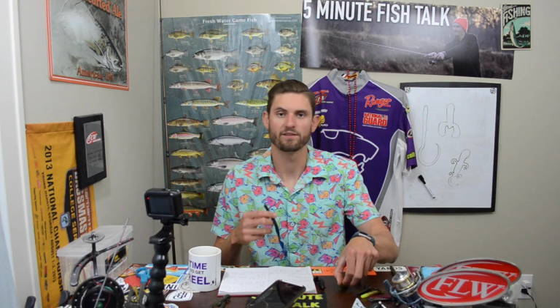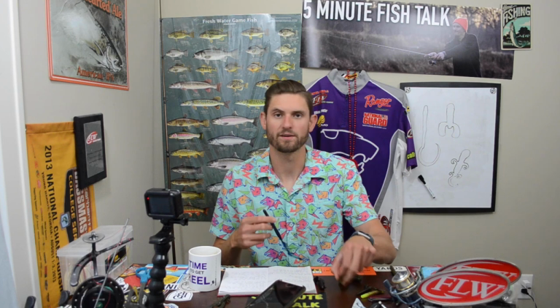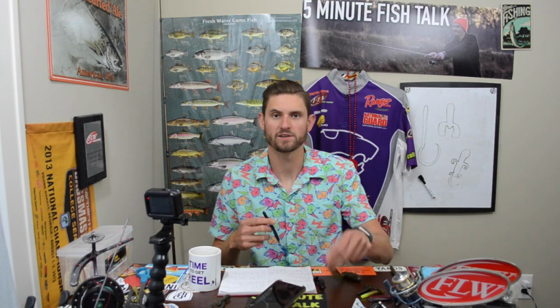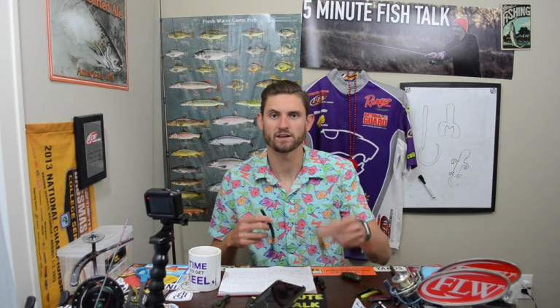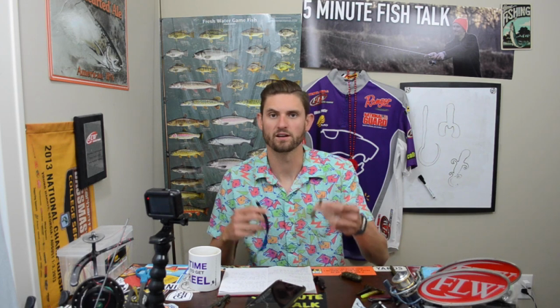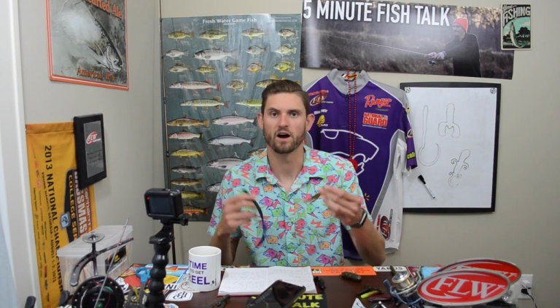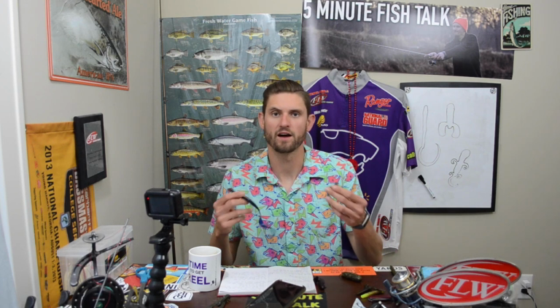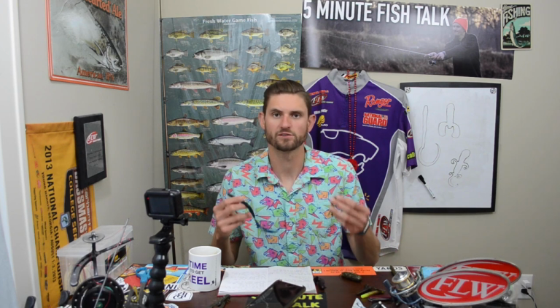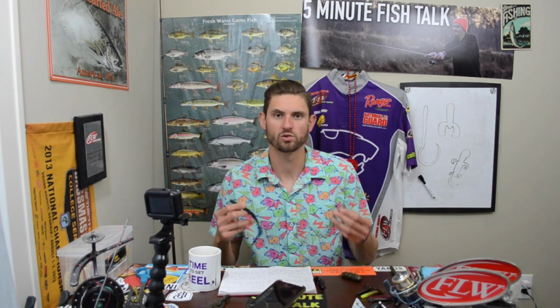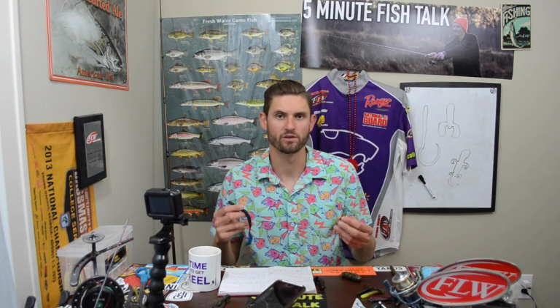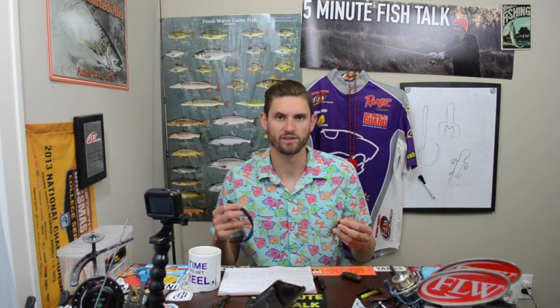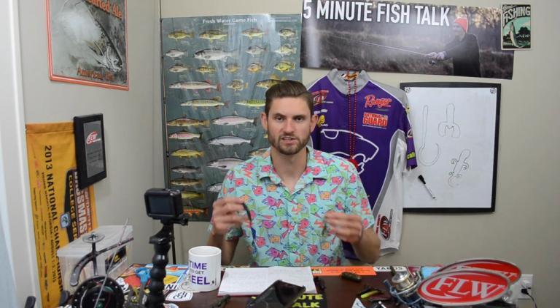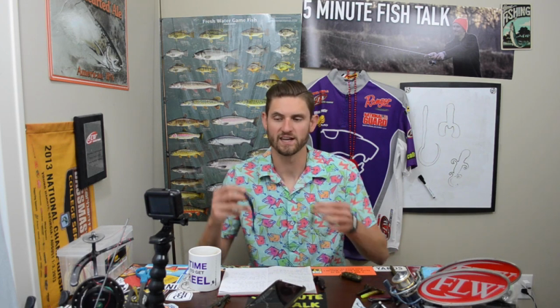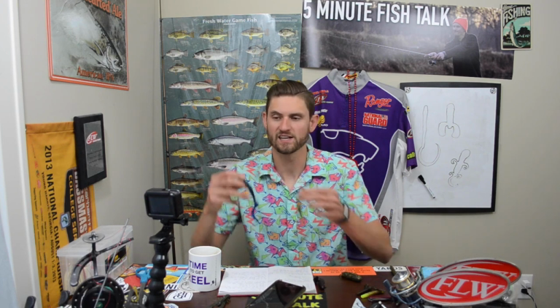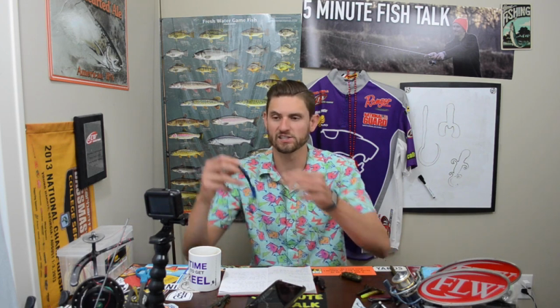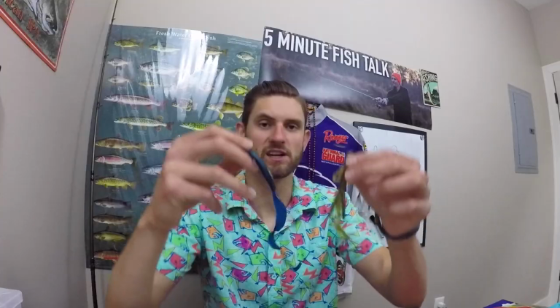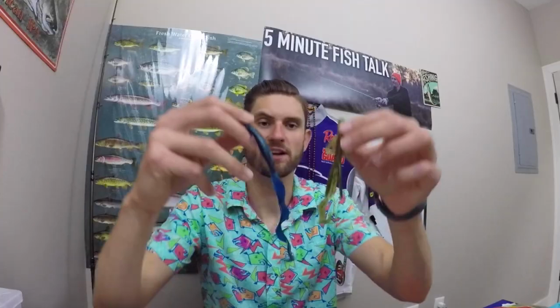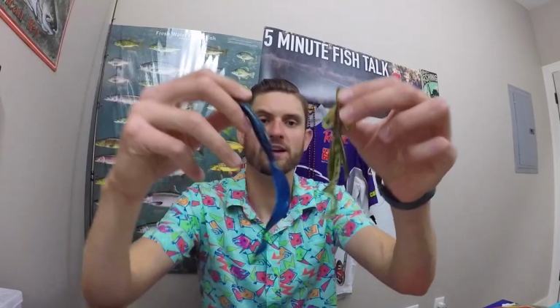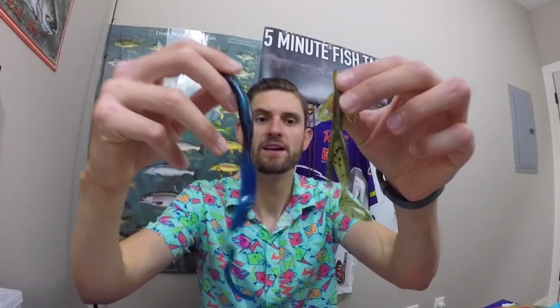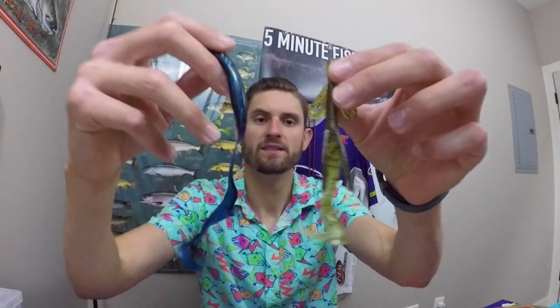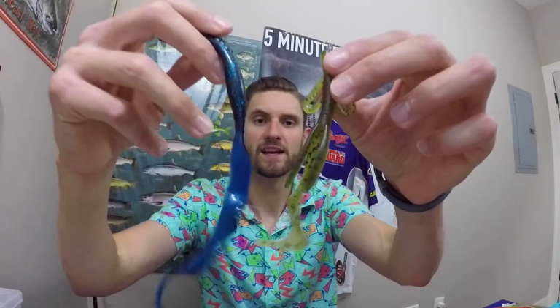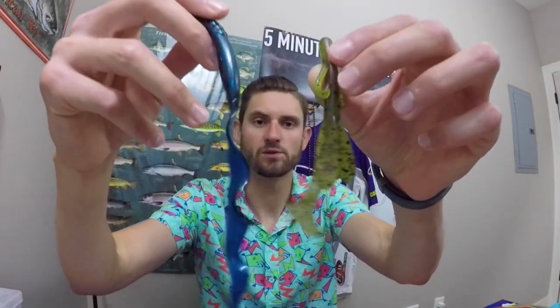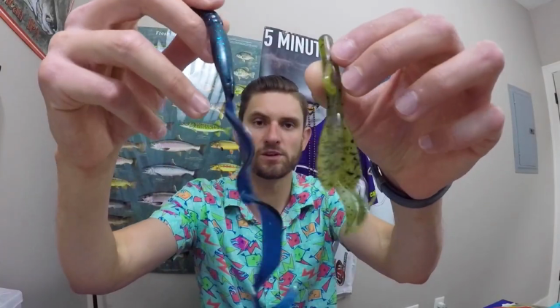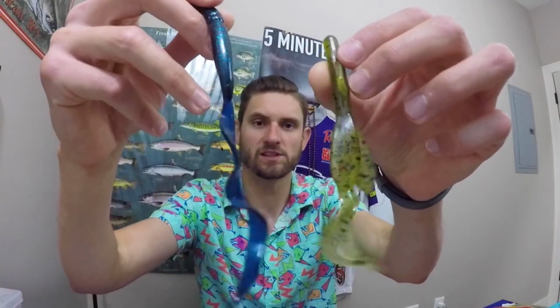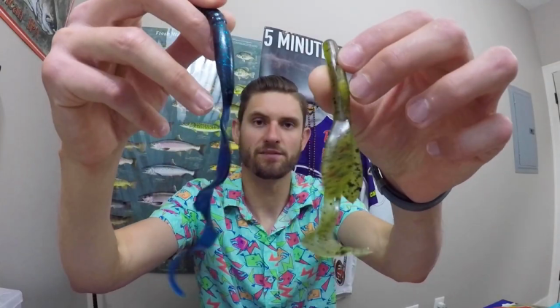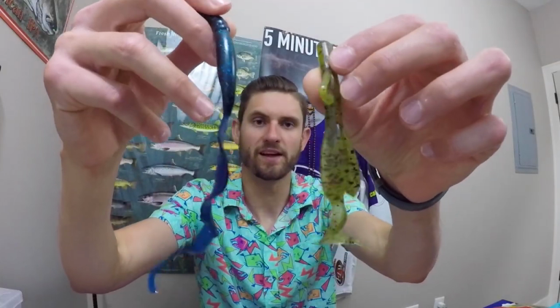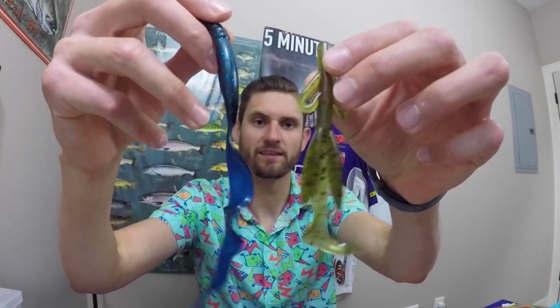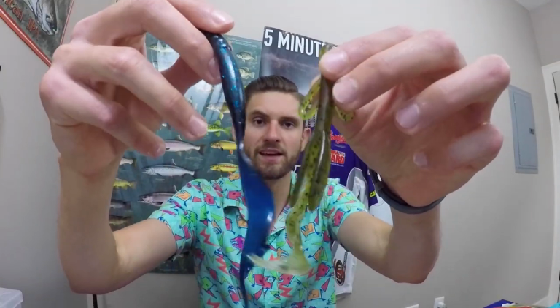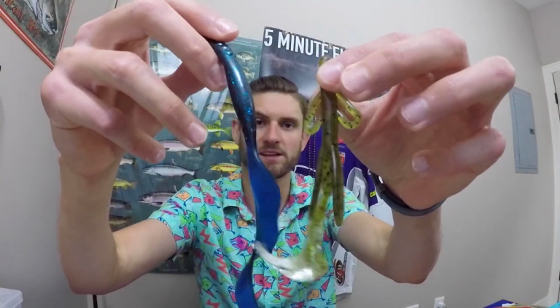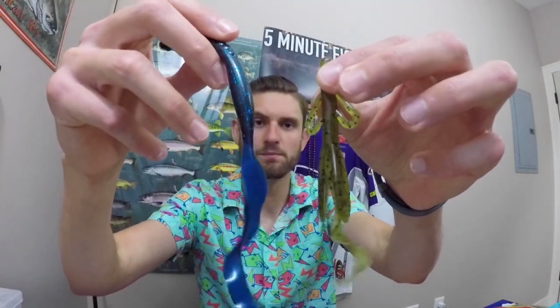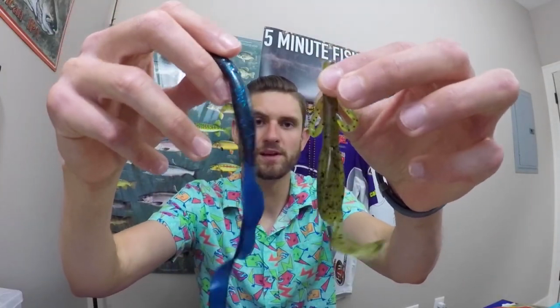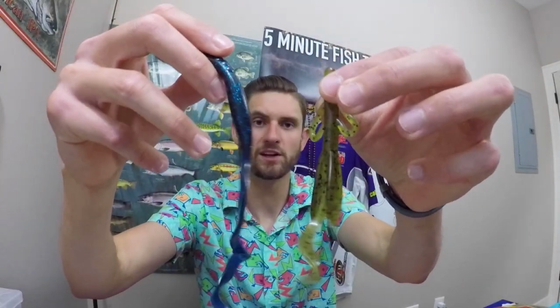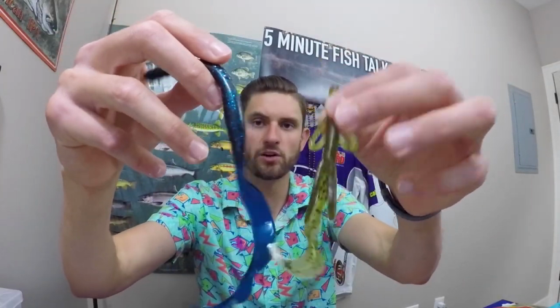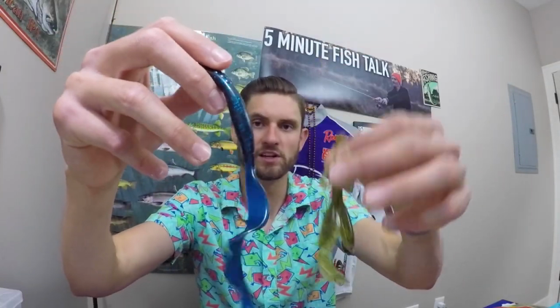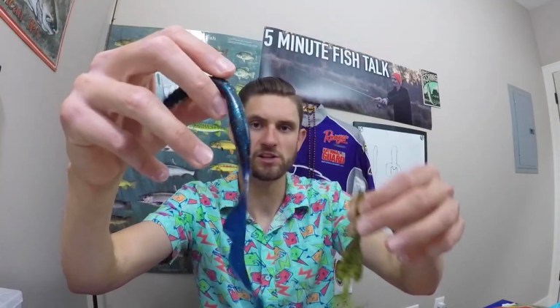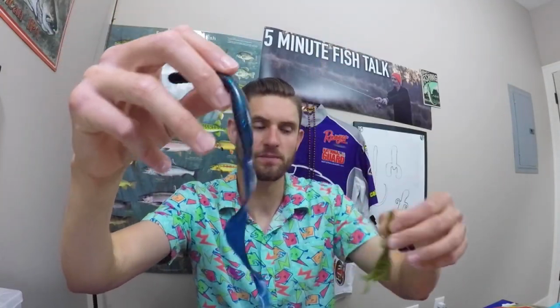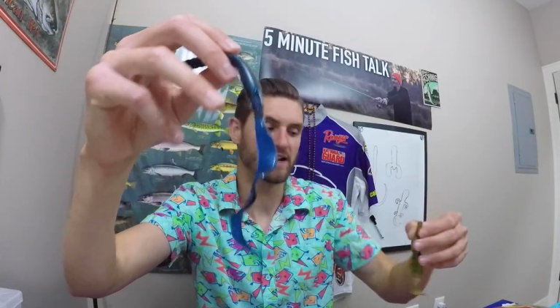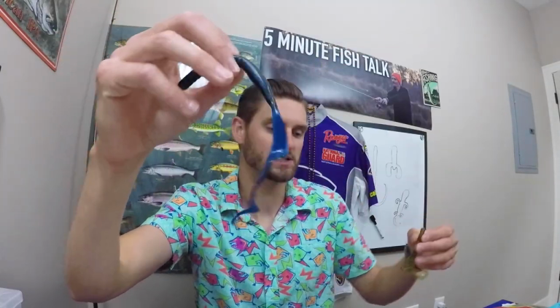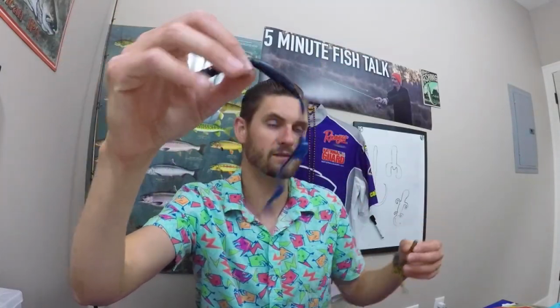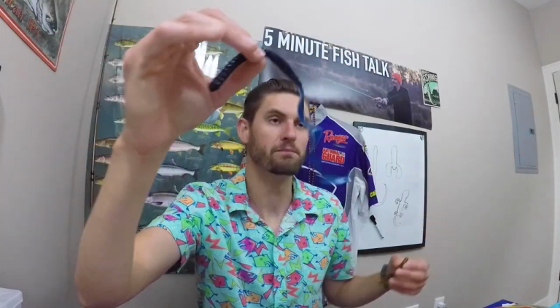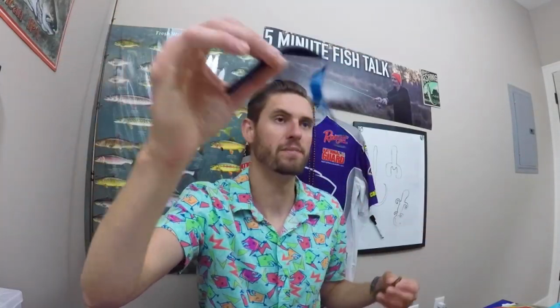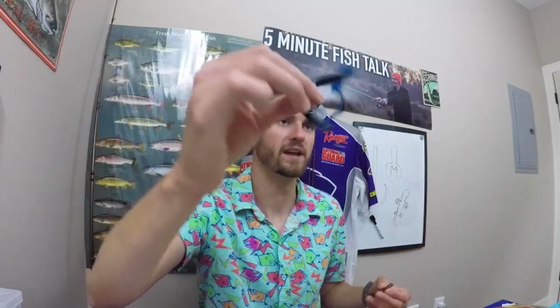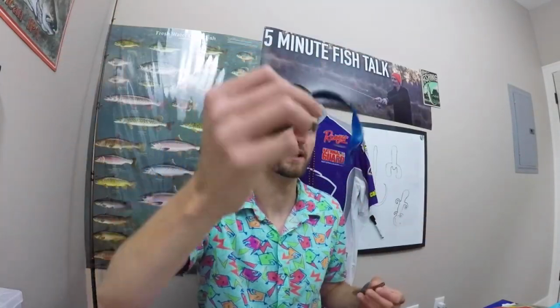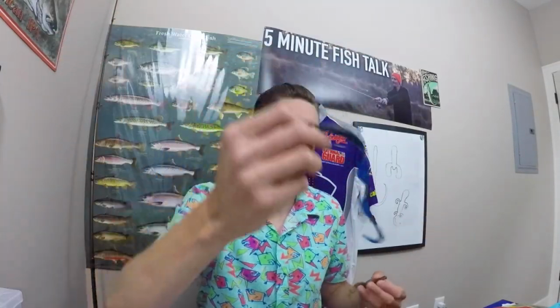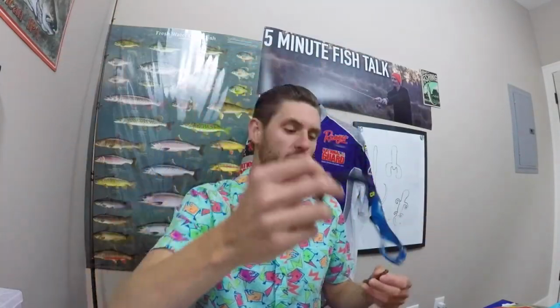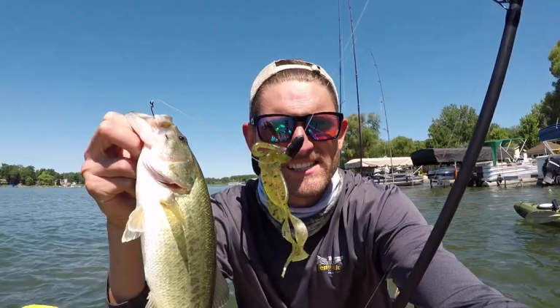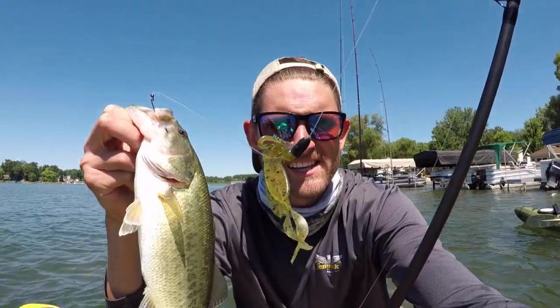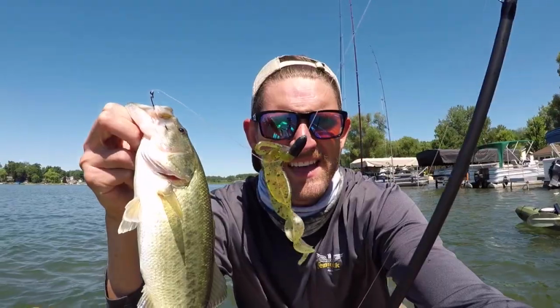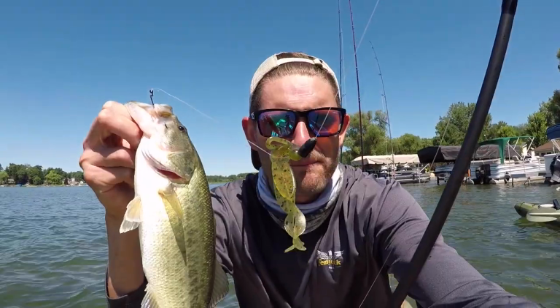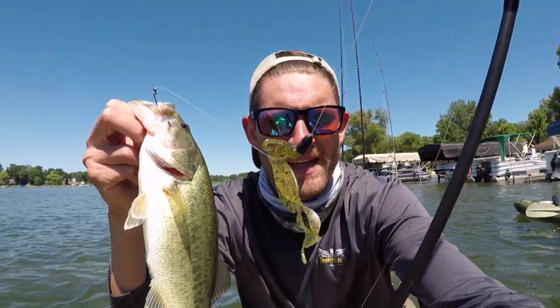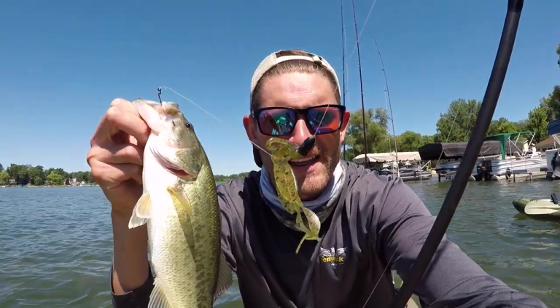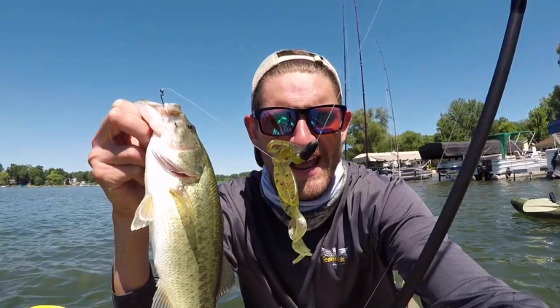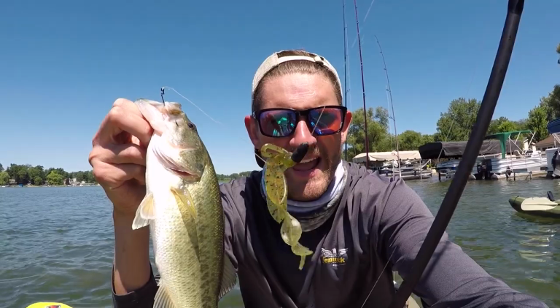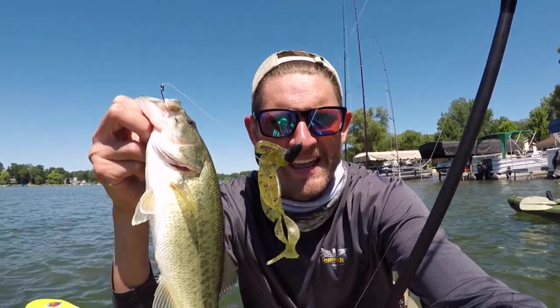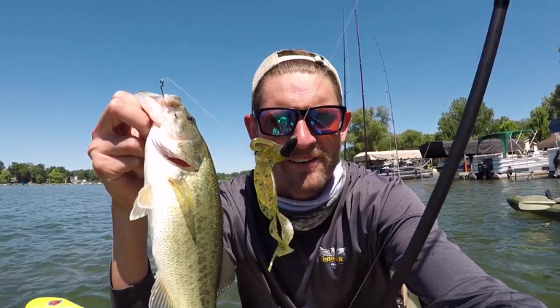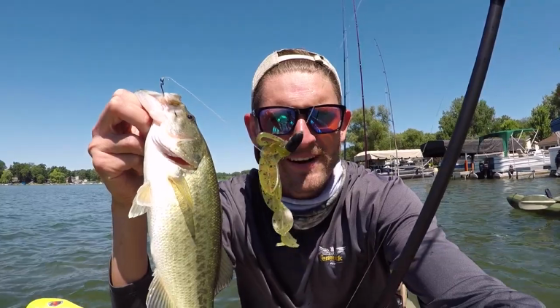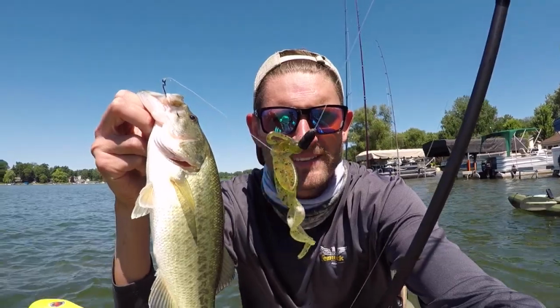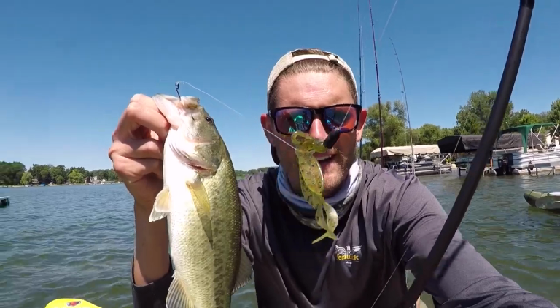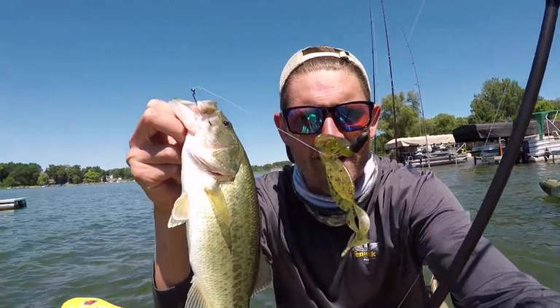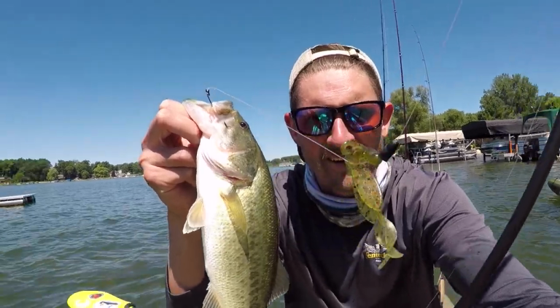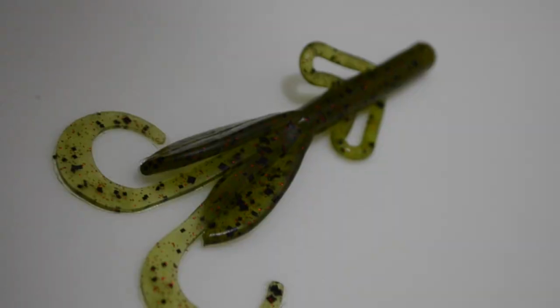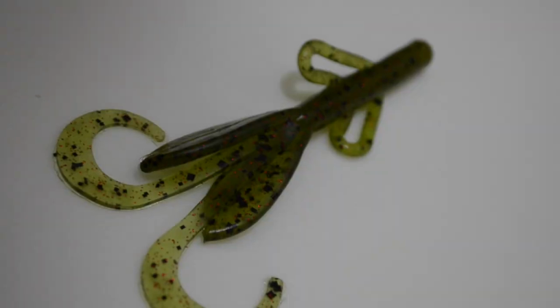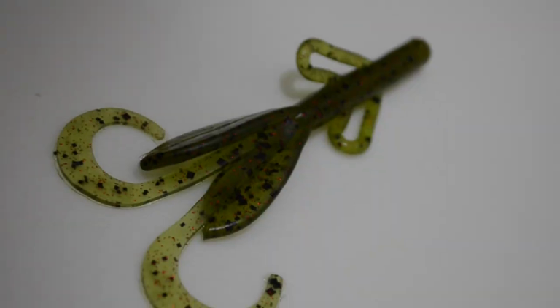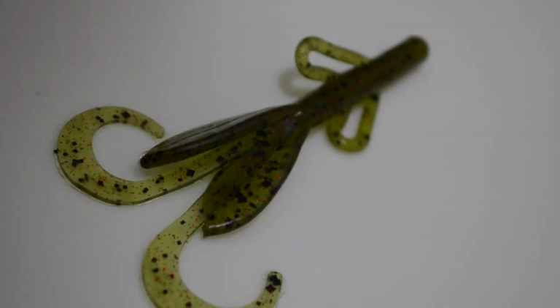If we're talking about offshore vegetation, that's where big creature baits and big ribbon tail worms are going to come into play.